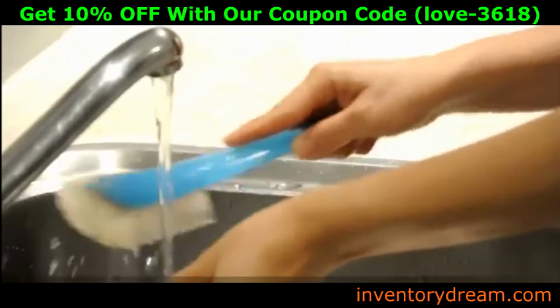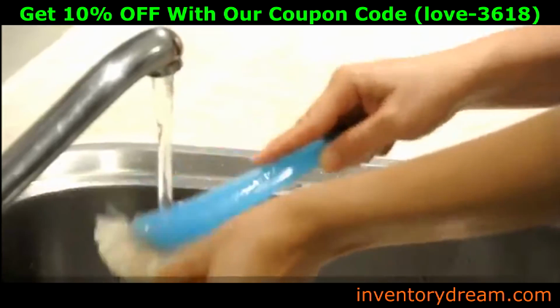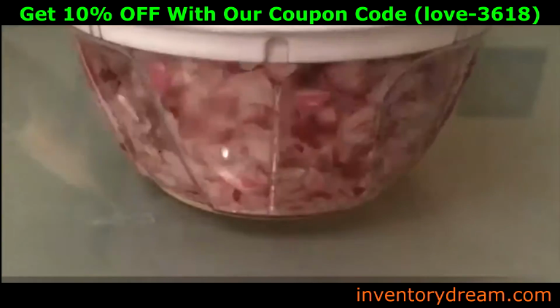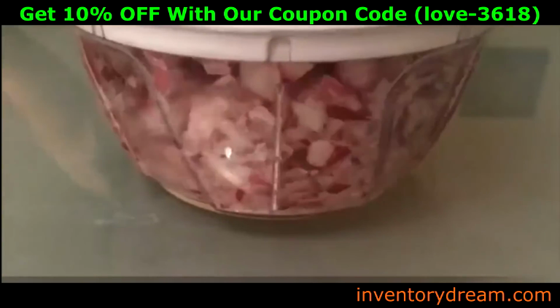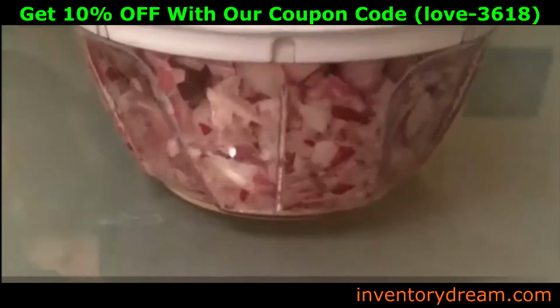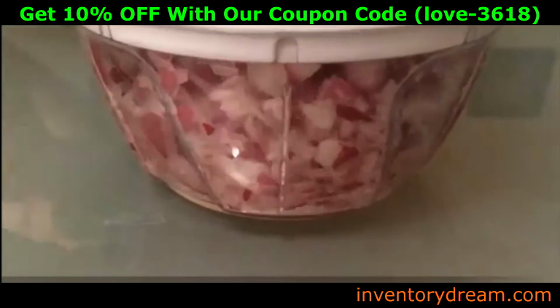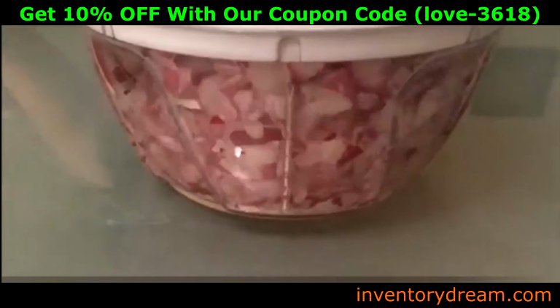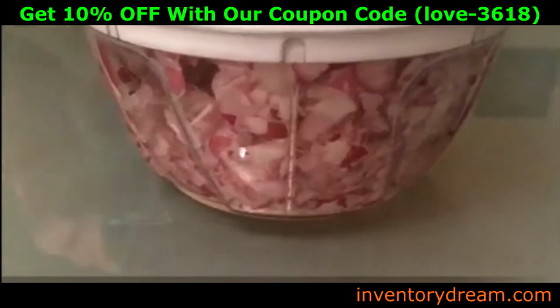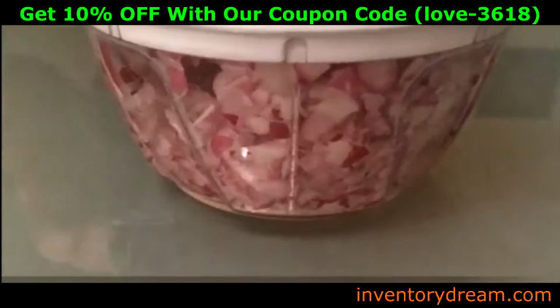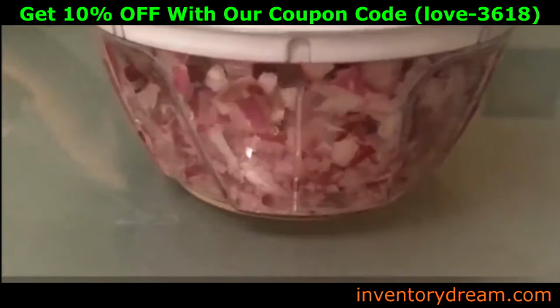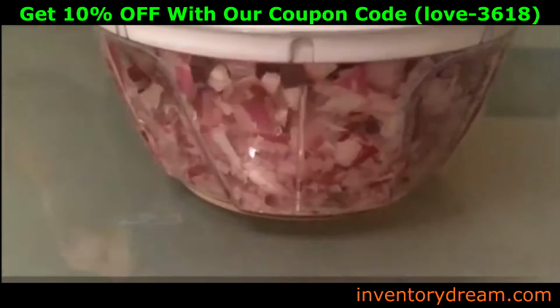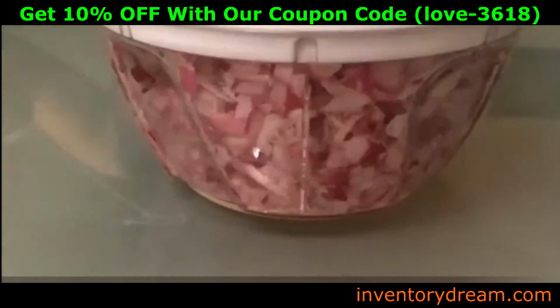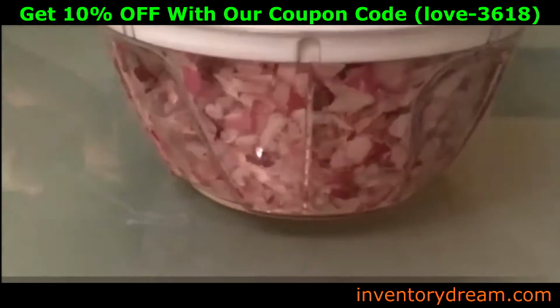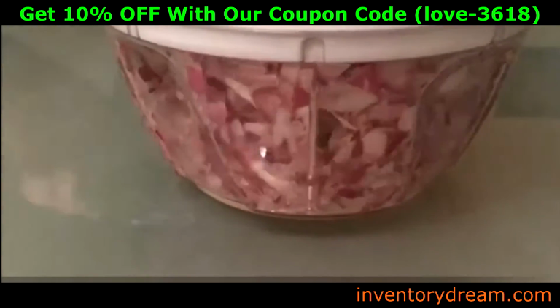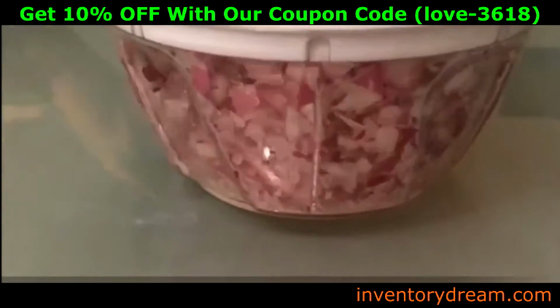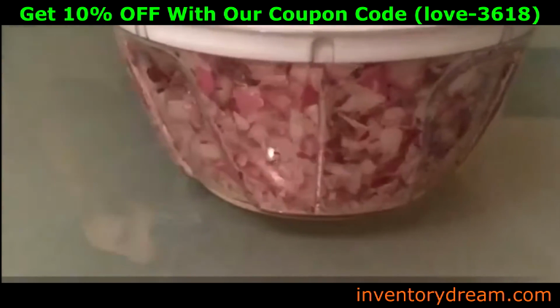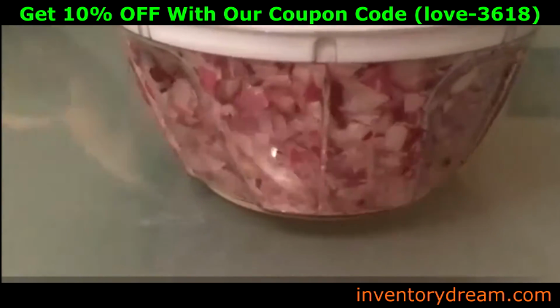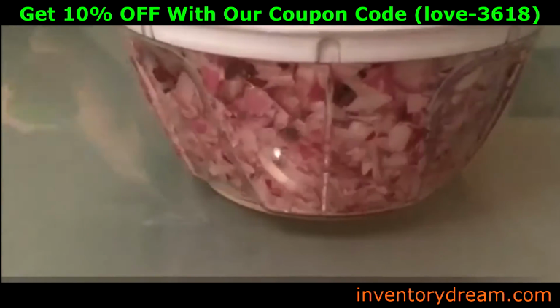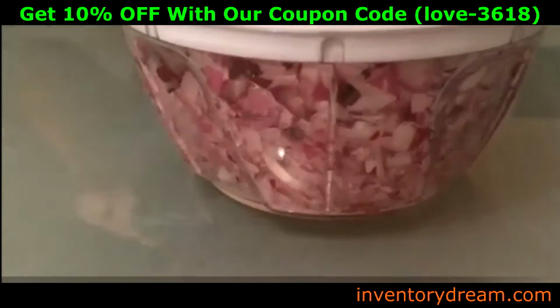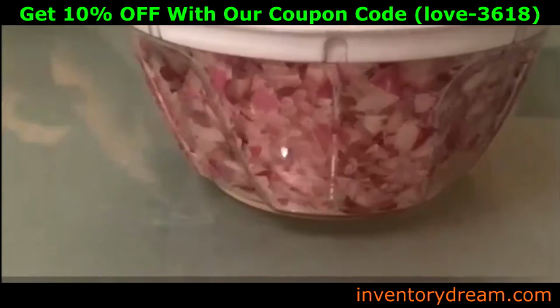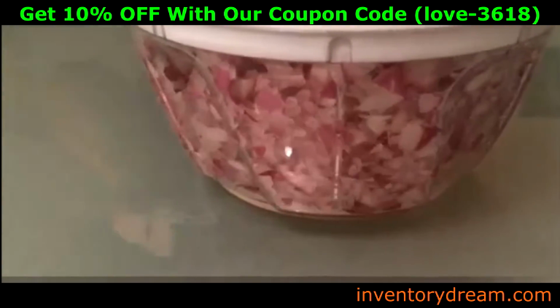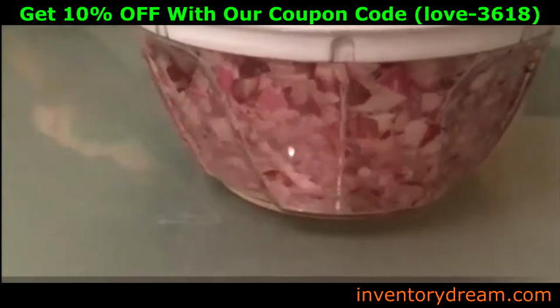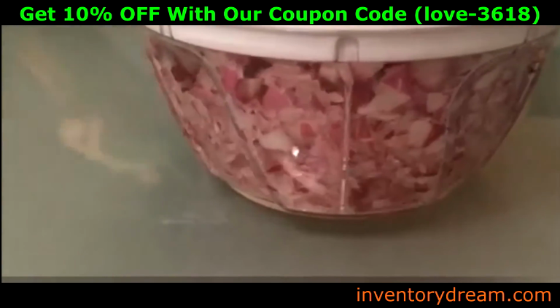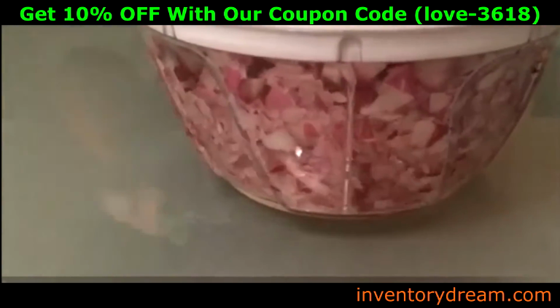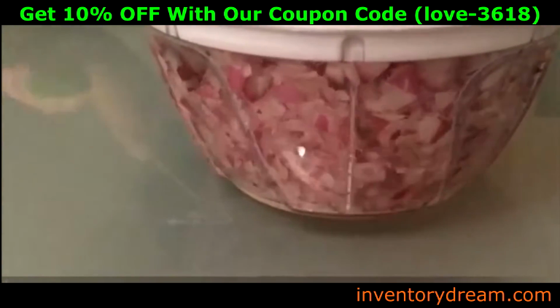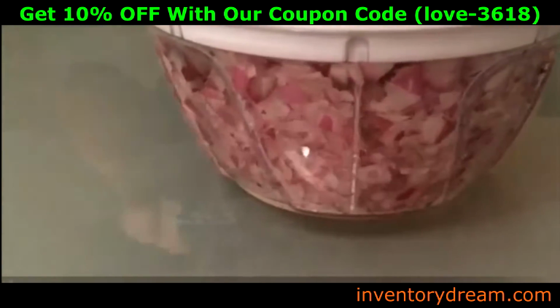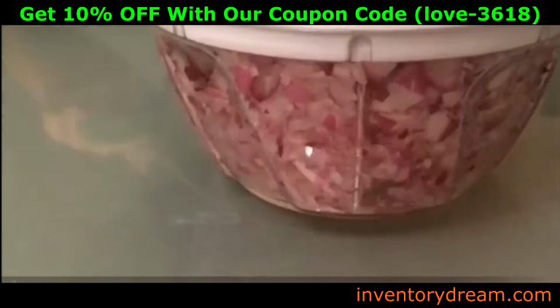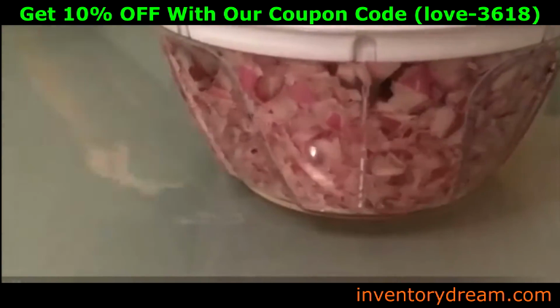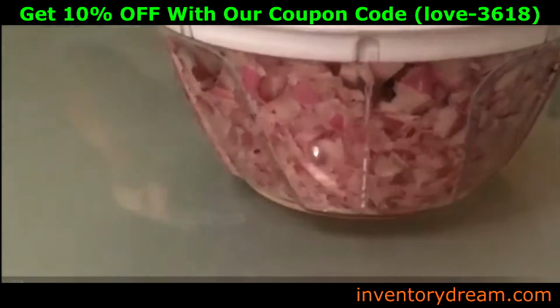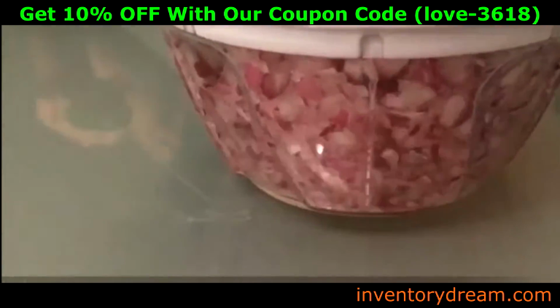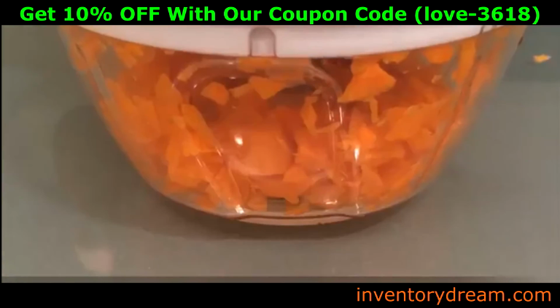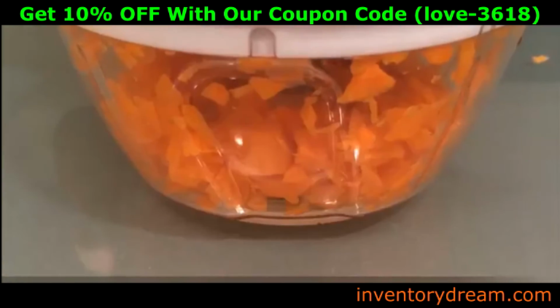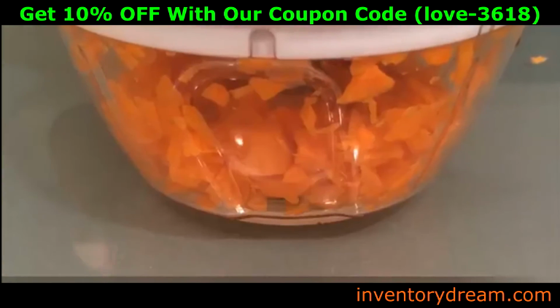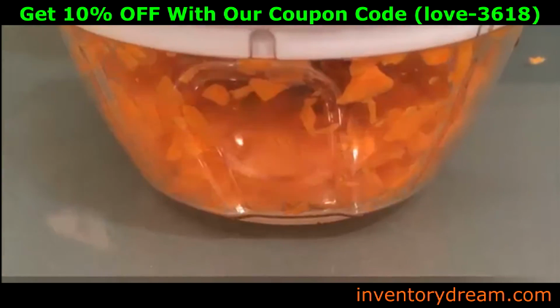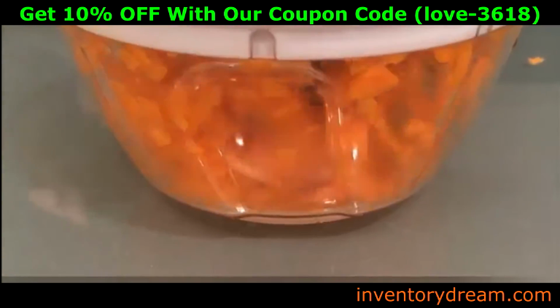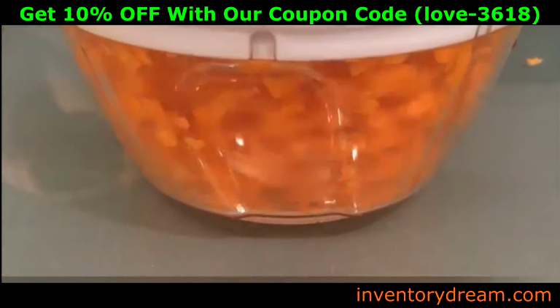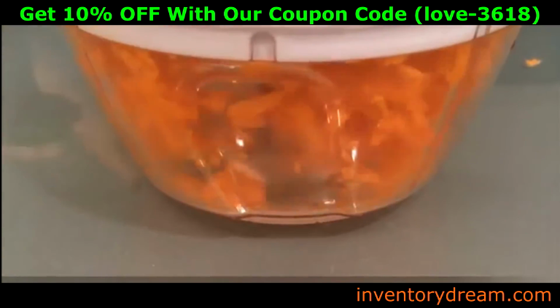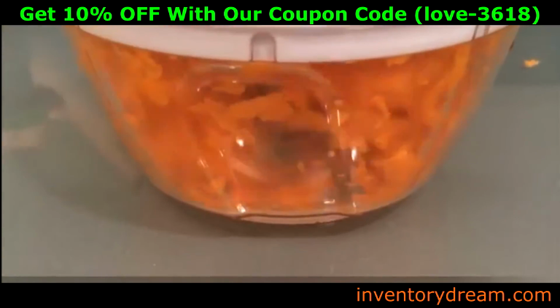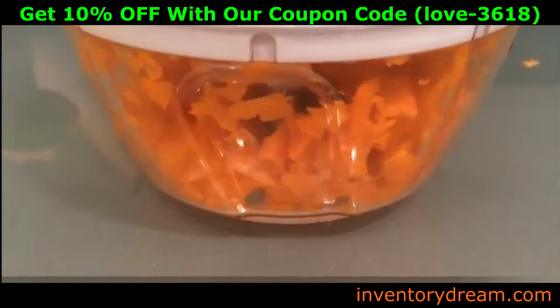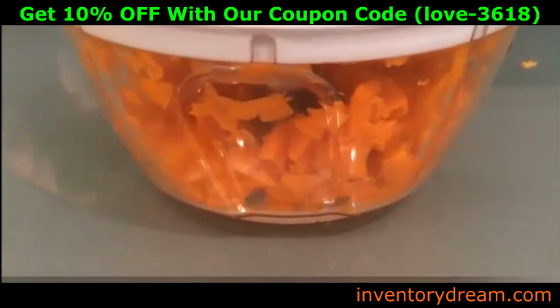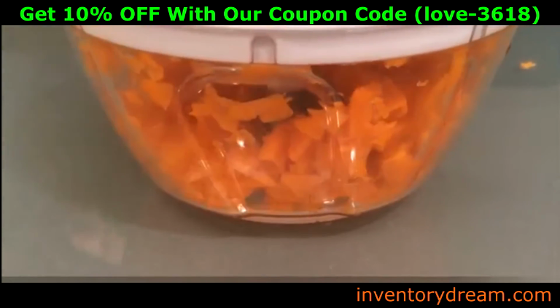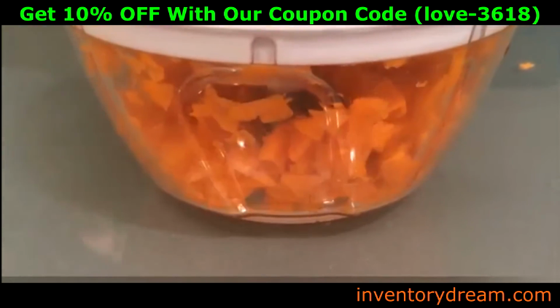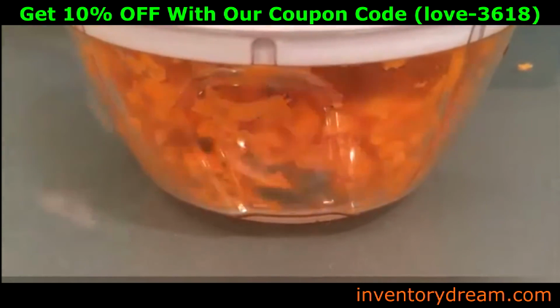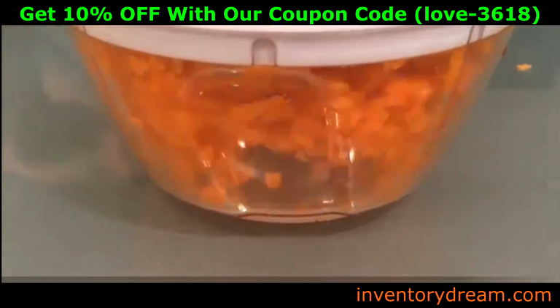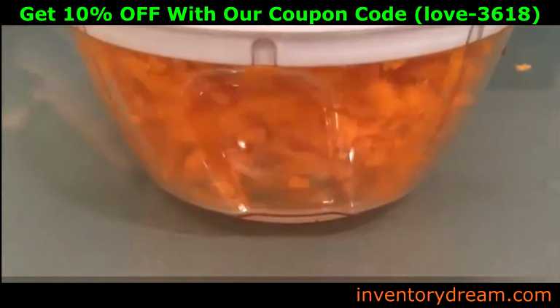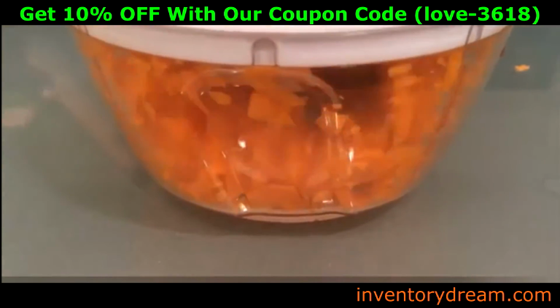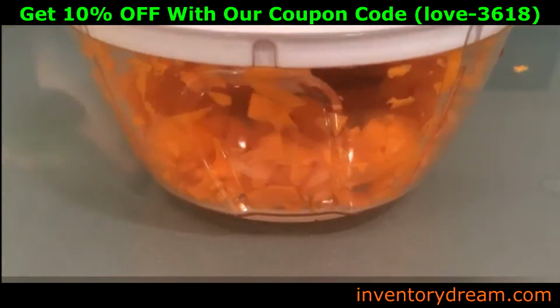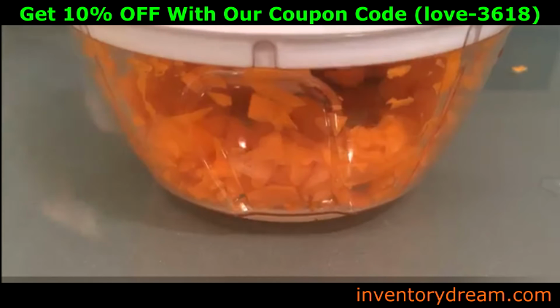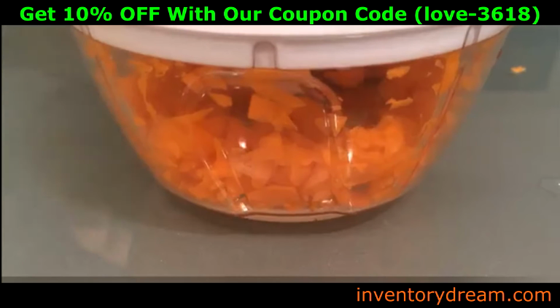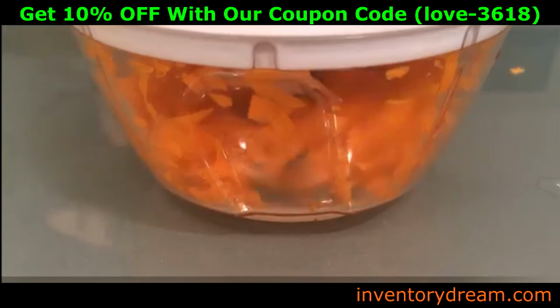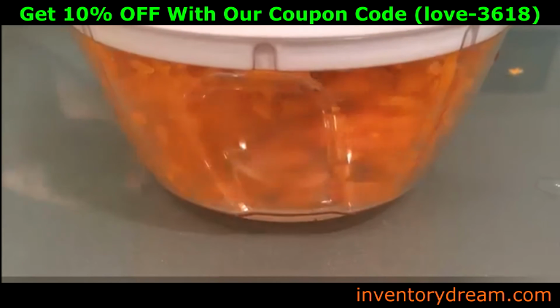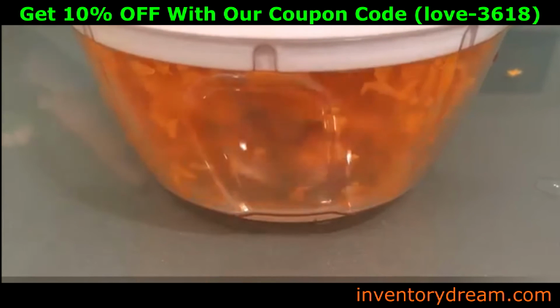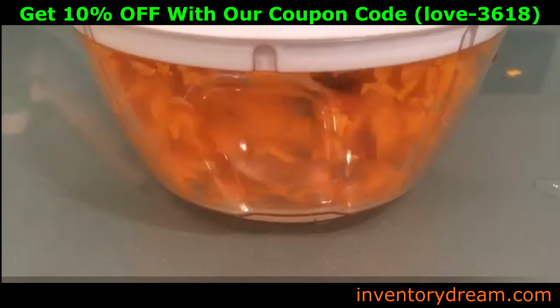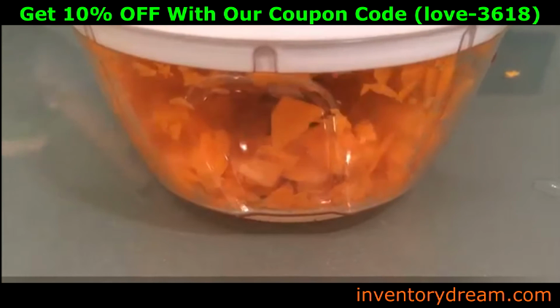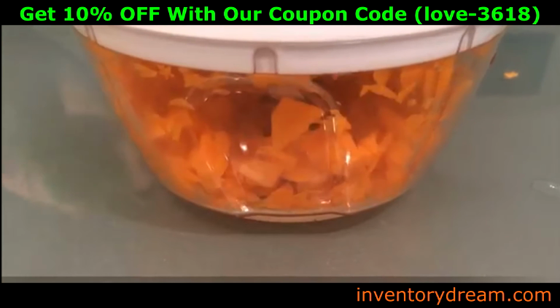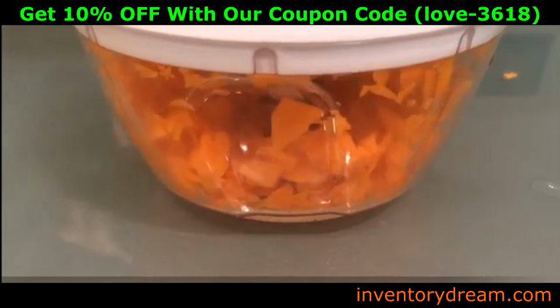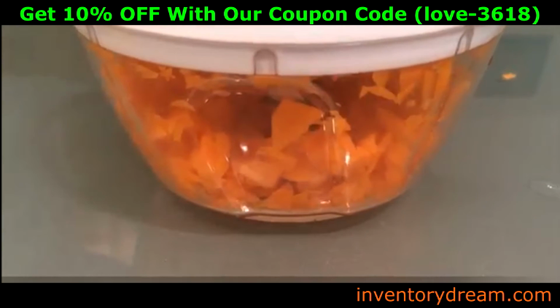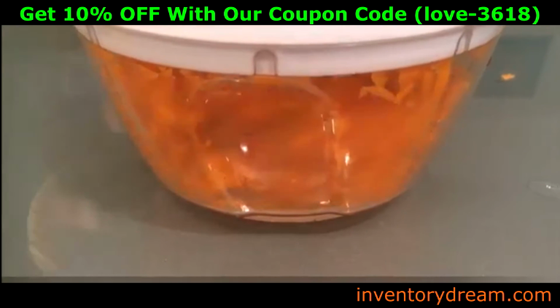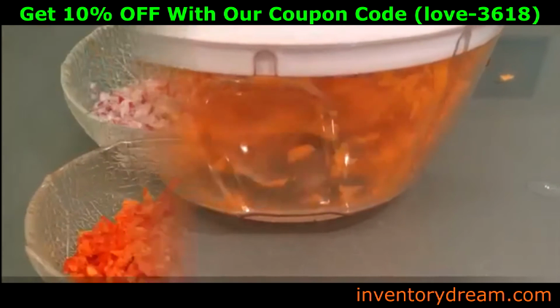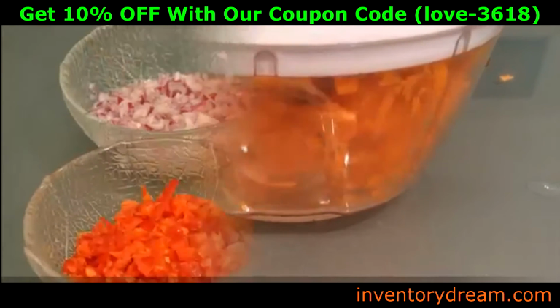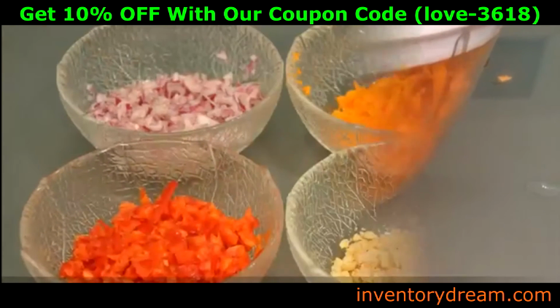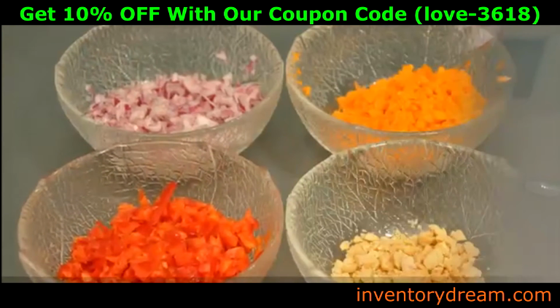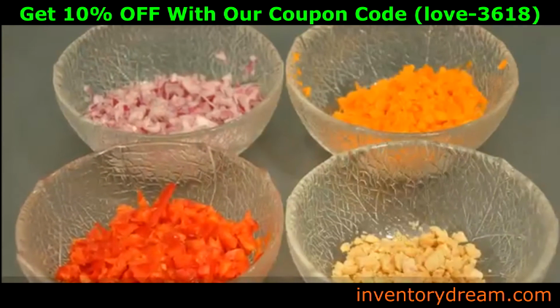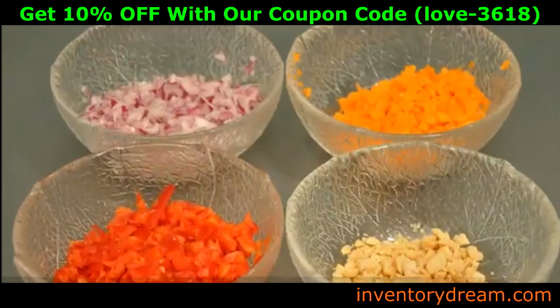The food chopper is a versatile and indispensable kitchen tool that you'll want to have on your kitchen counter at all times.